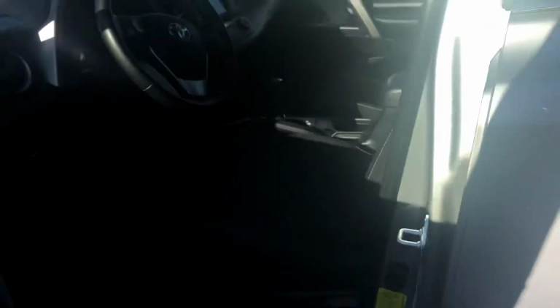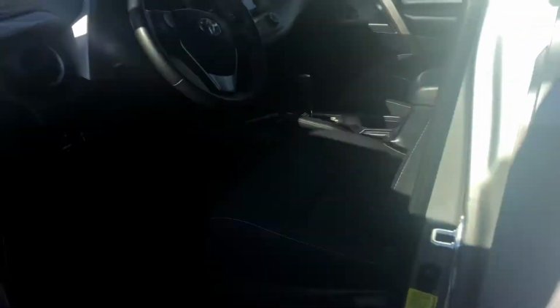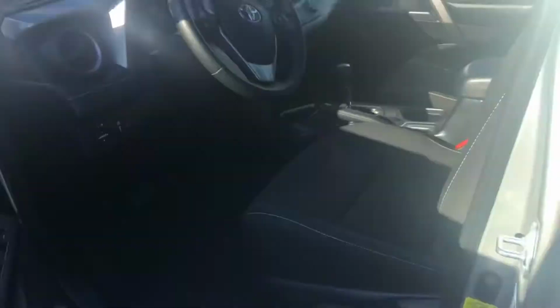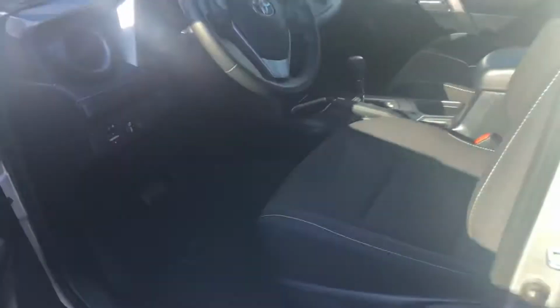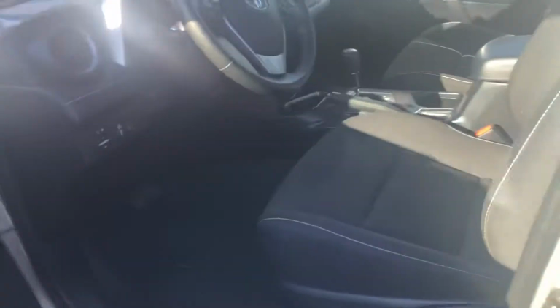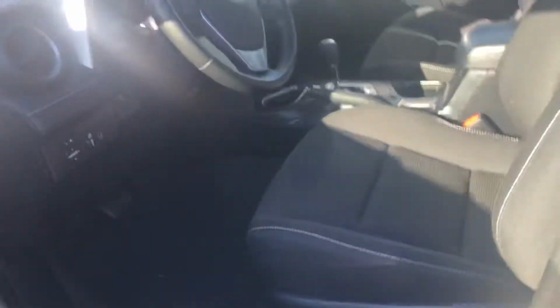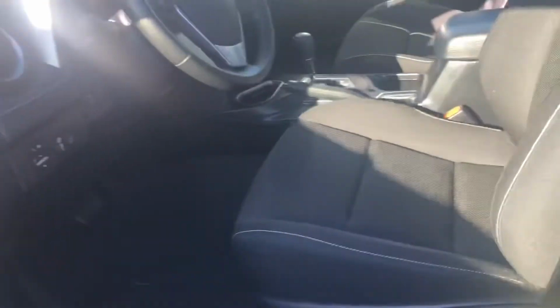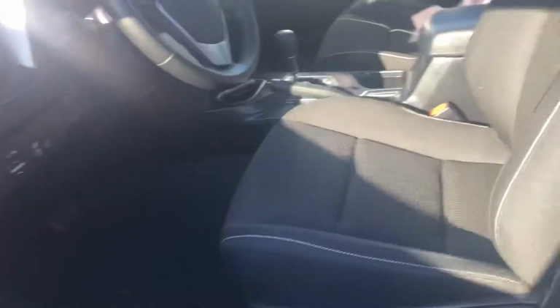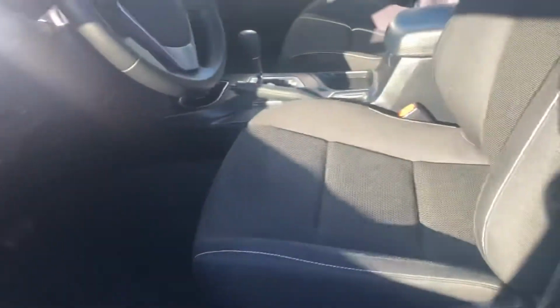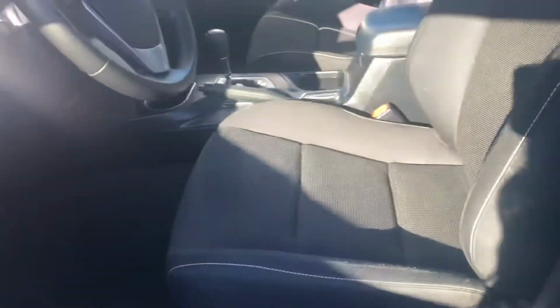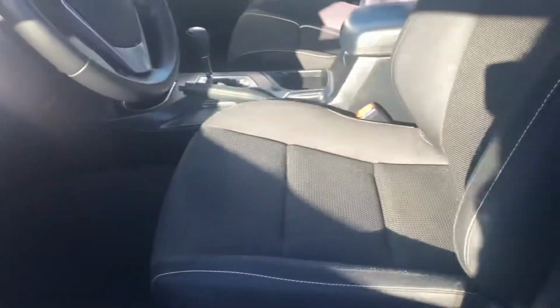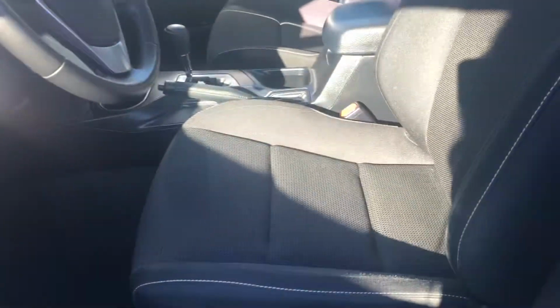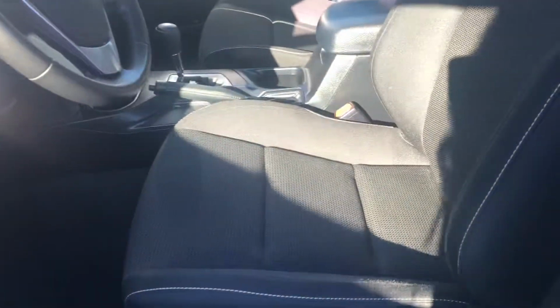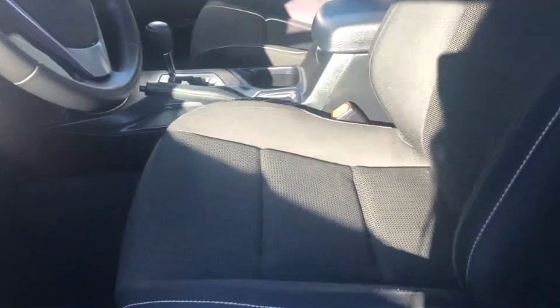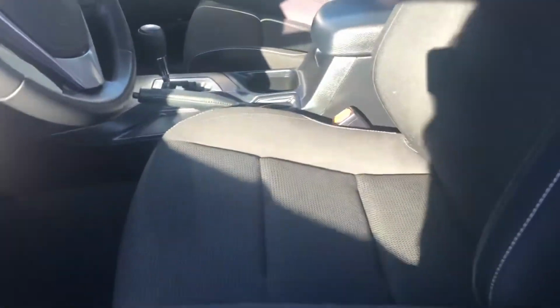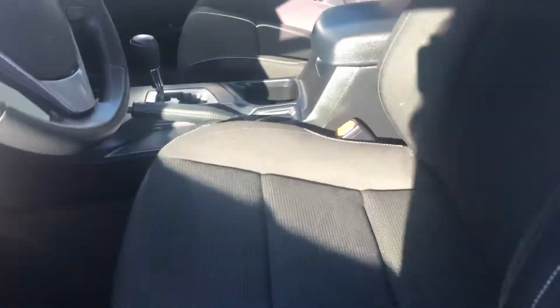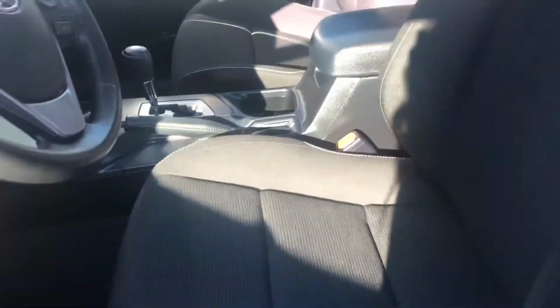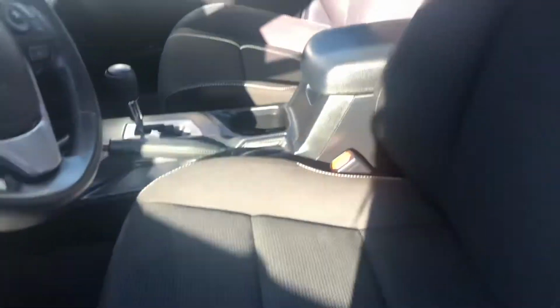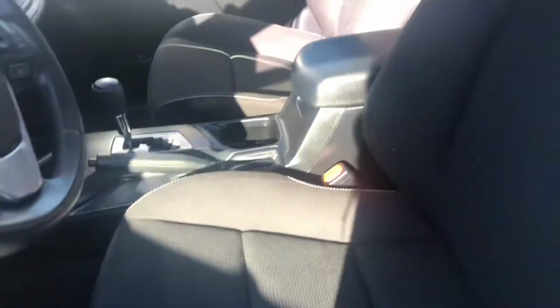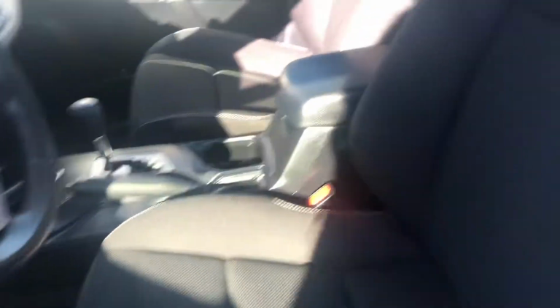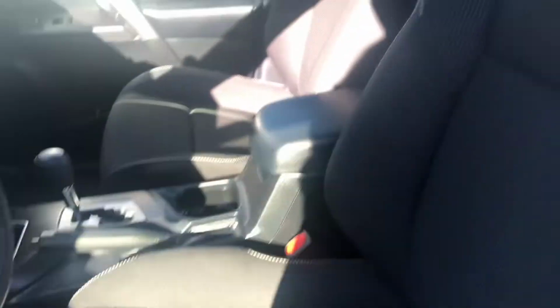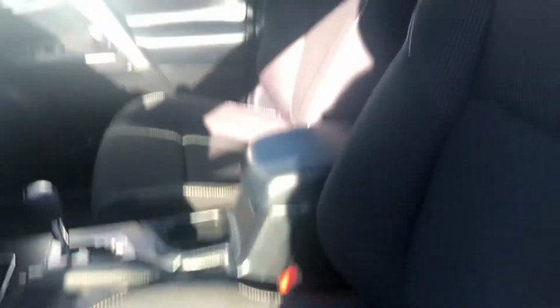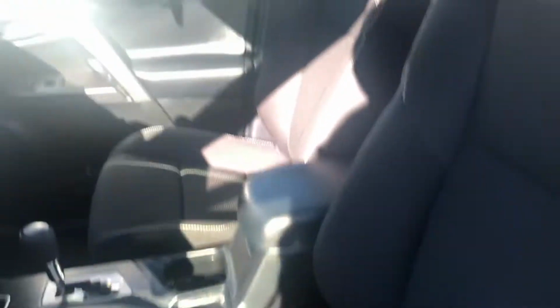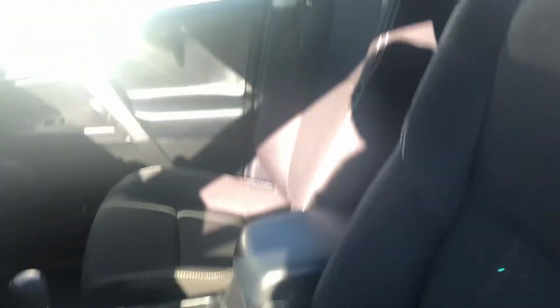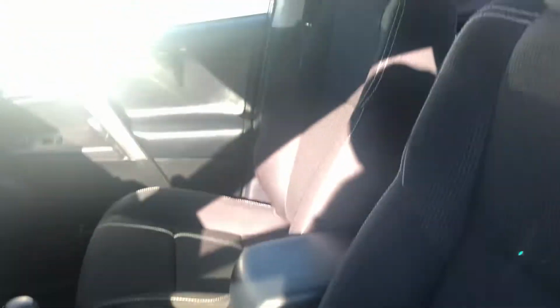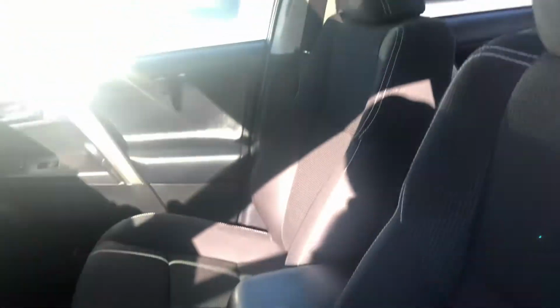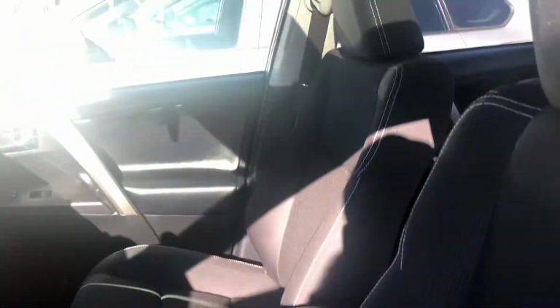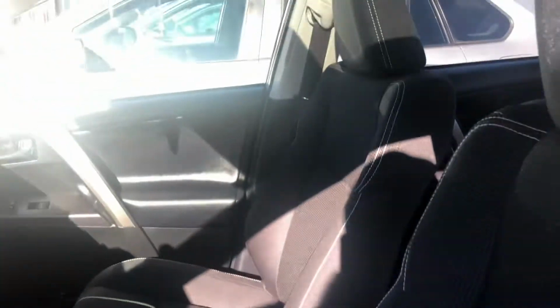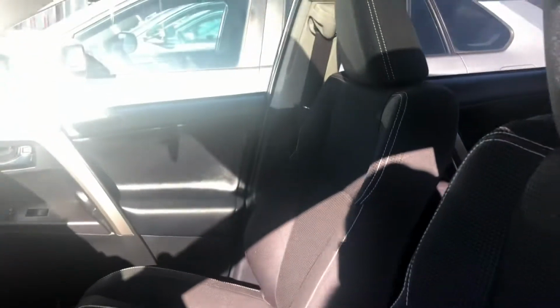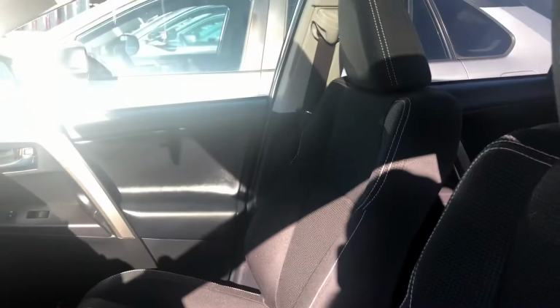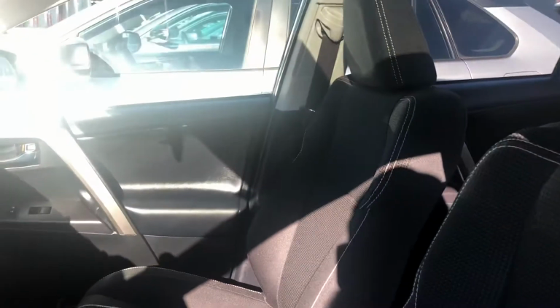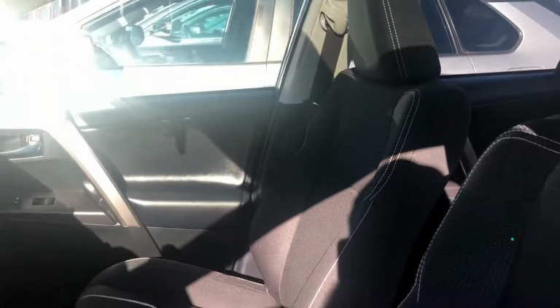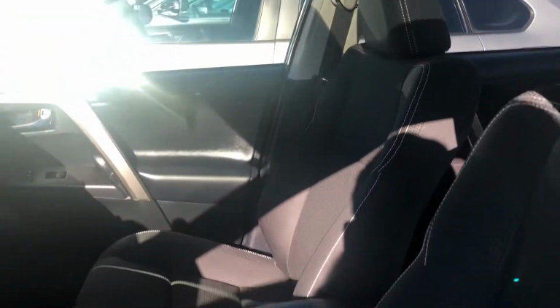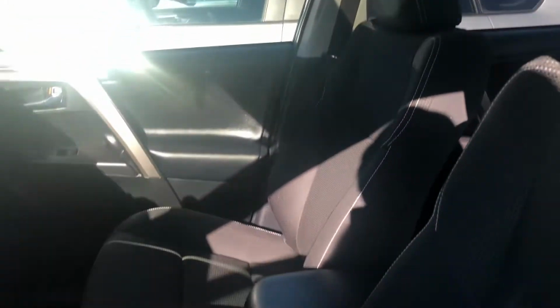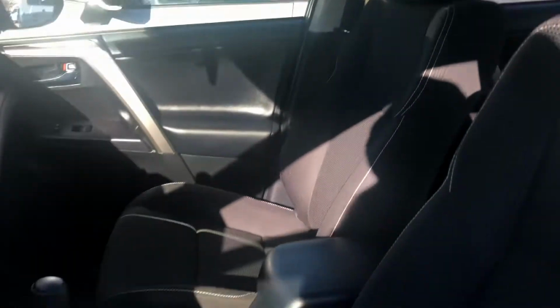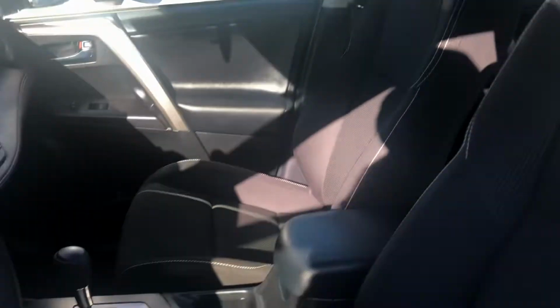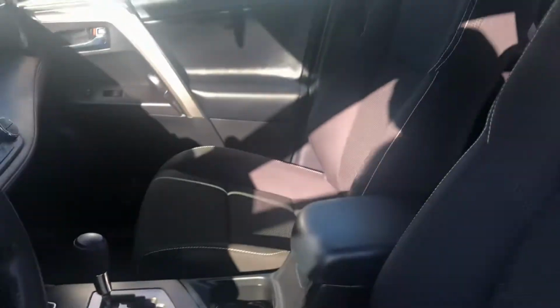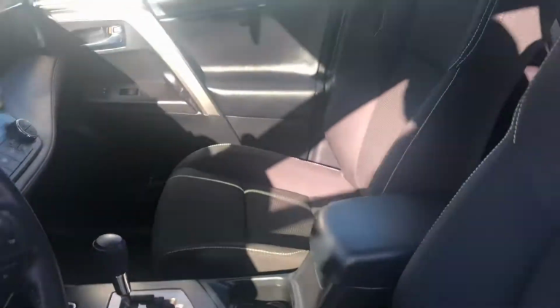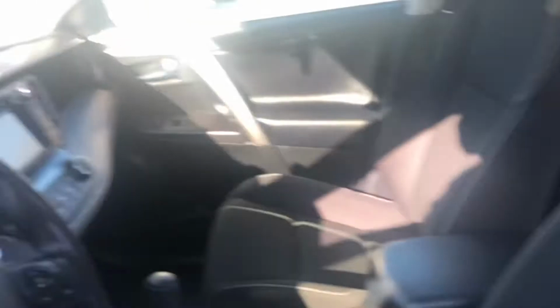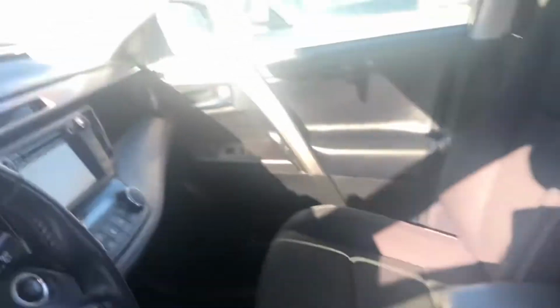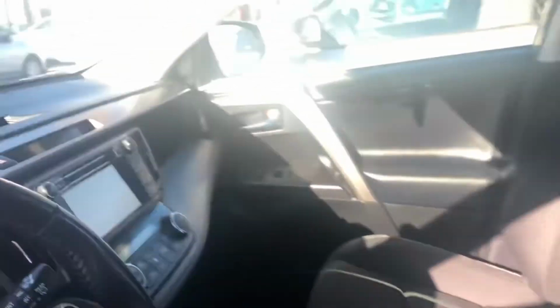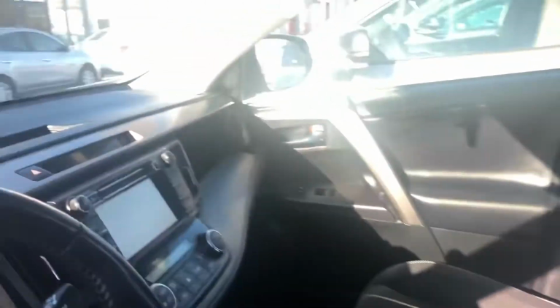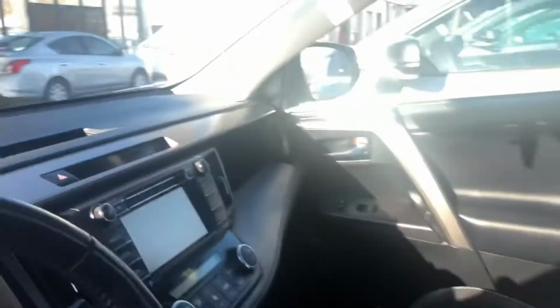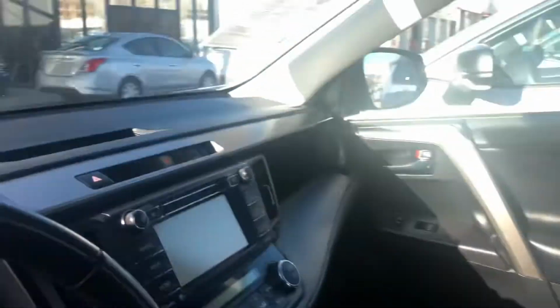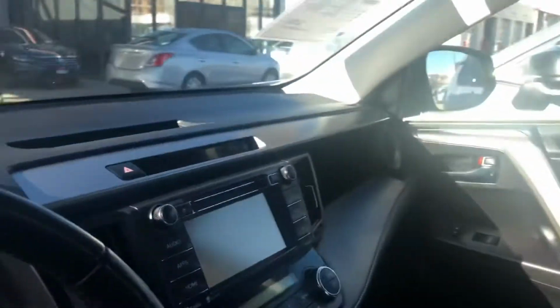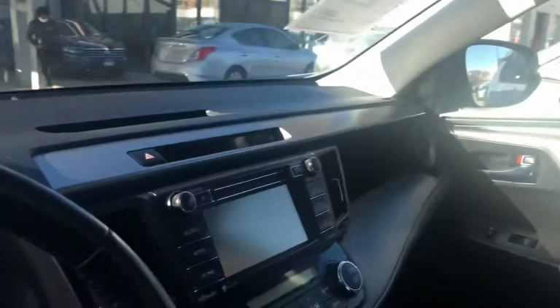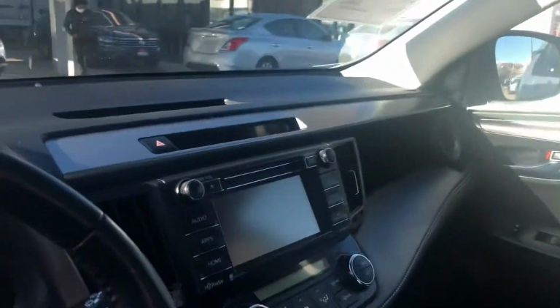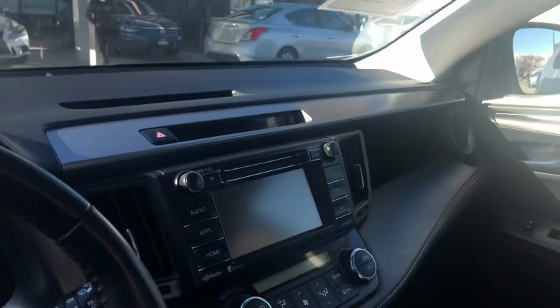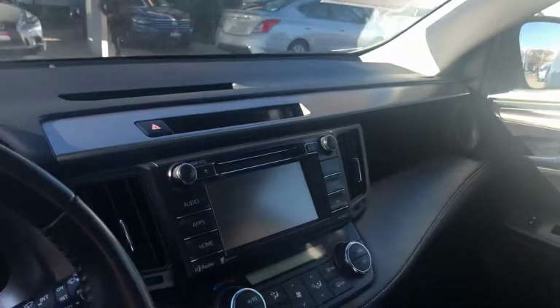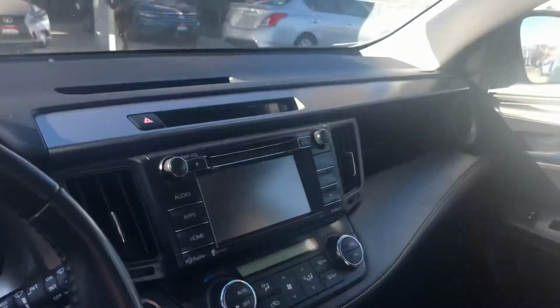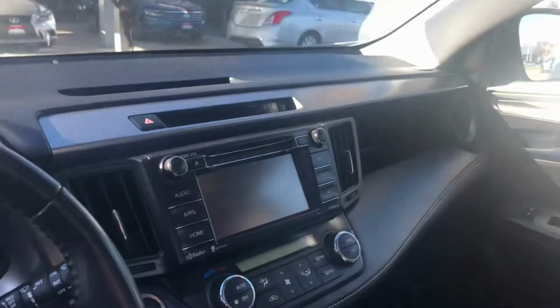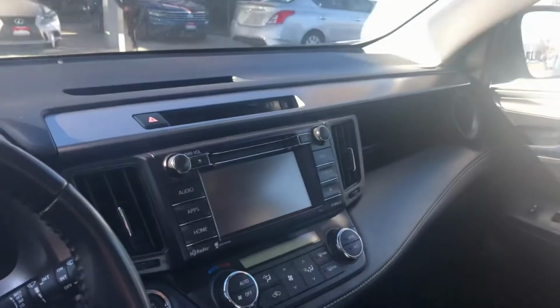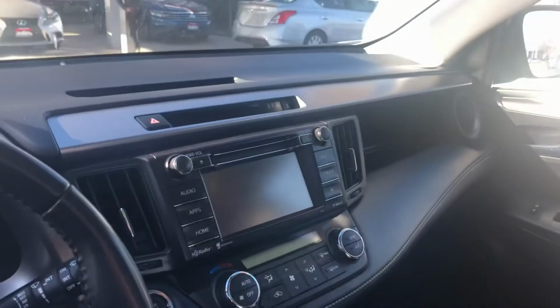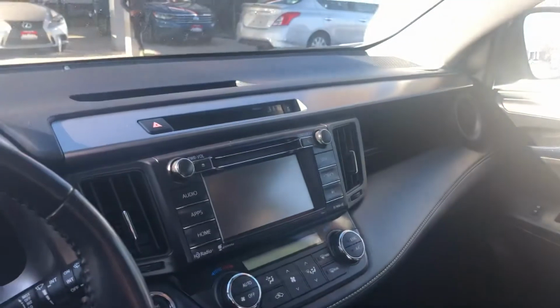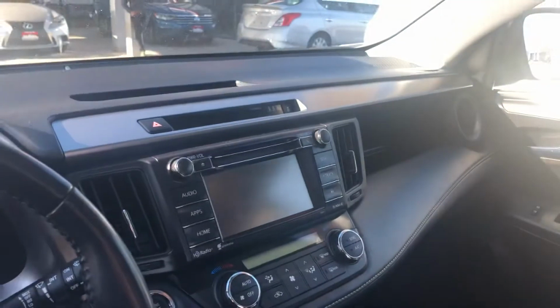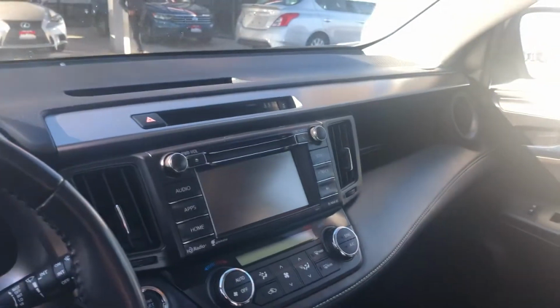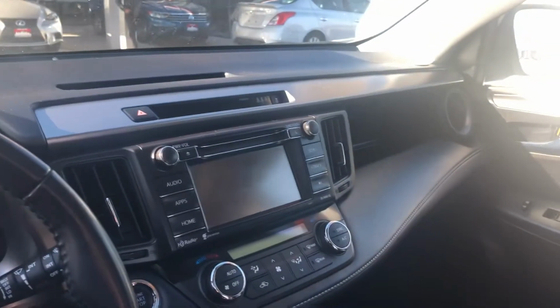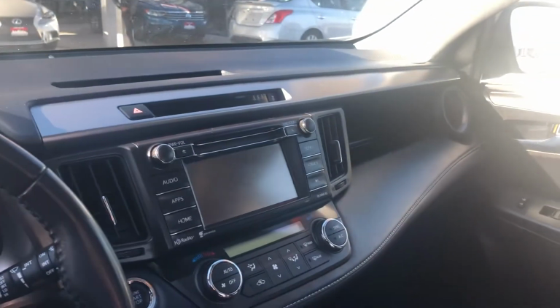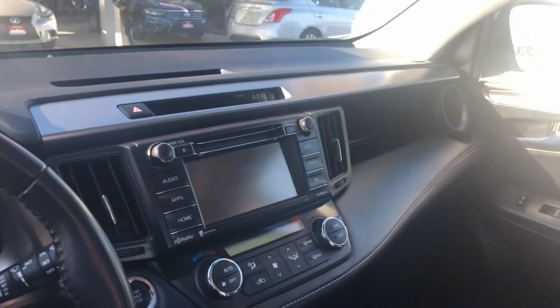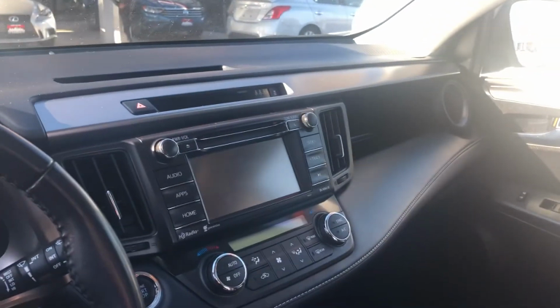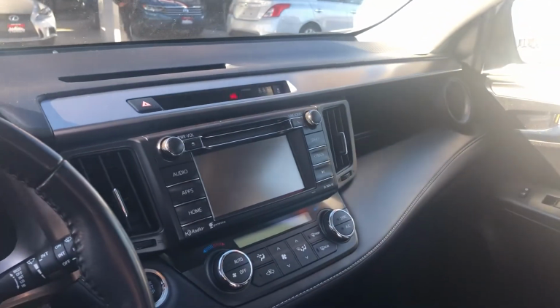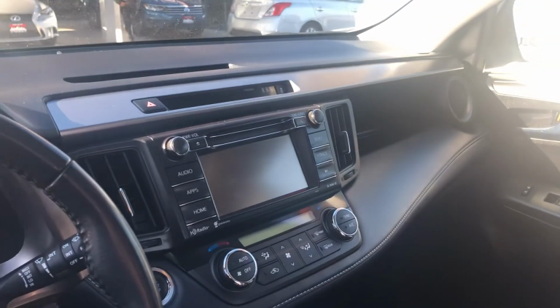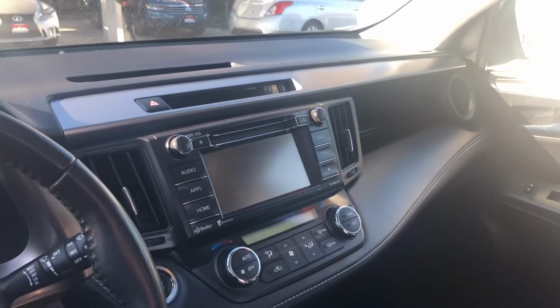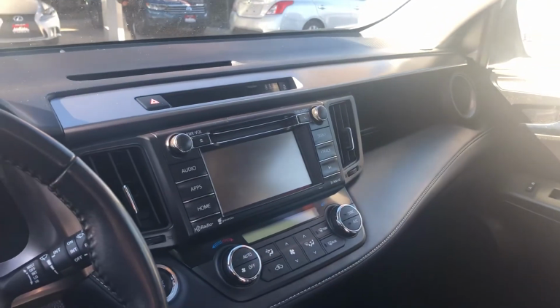Starting off with the interior, you have your black cloth seats. Here's a good look at your front display.